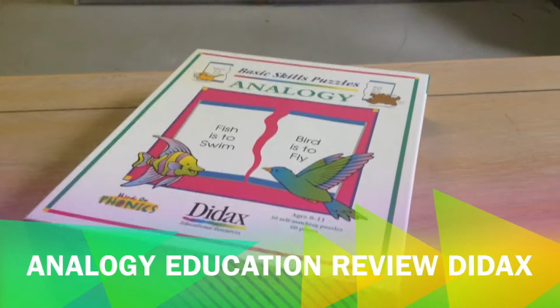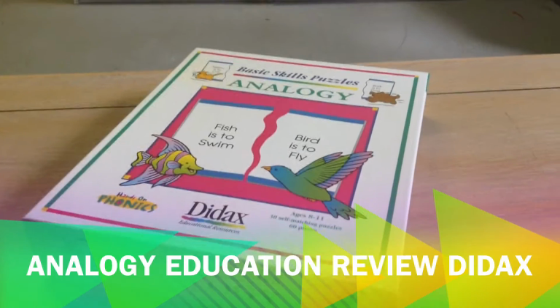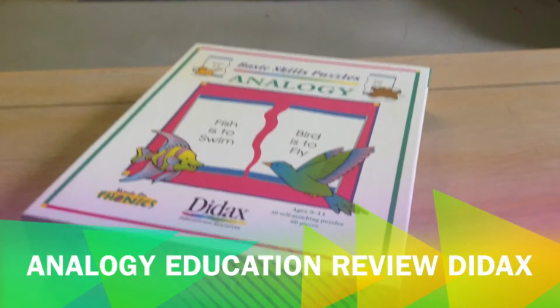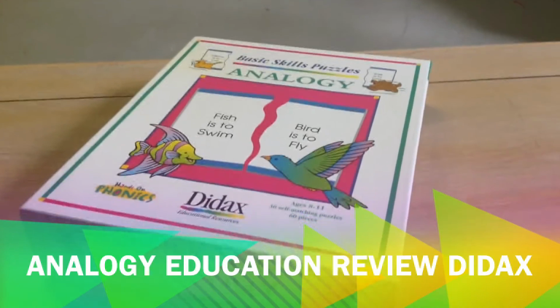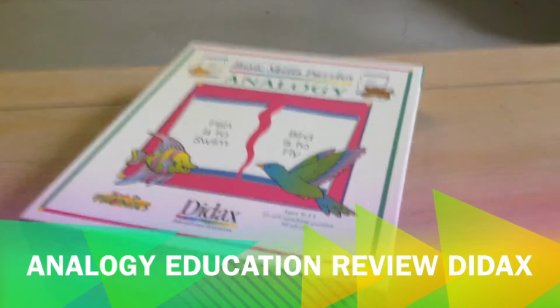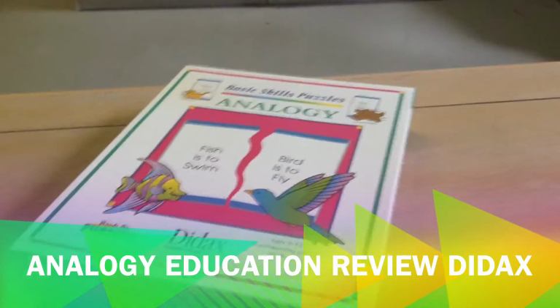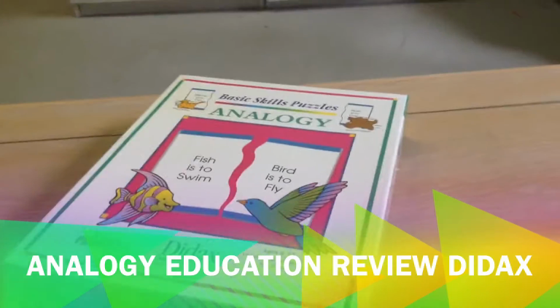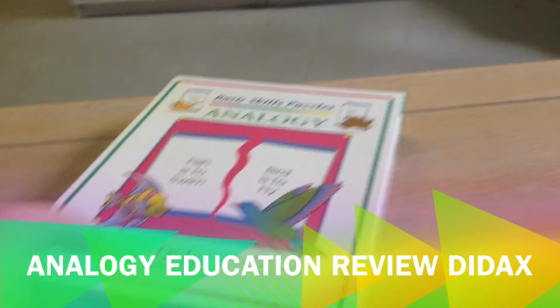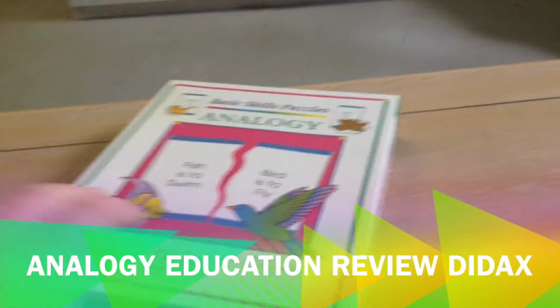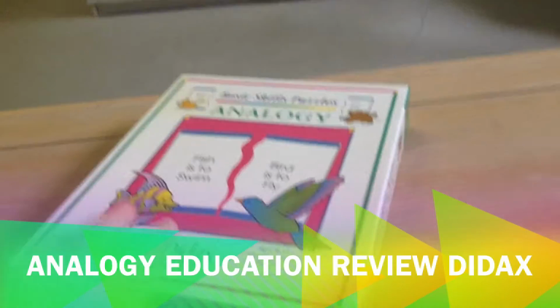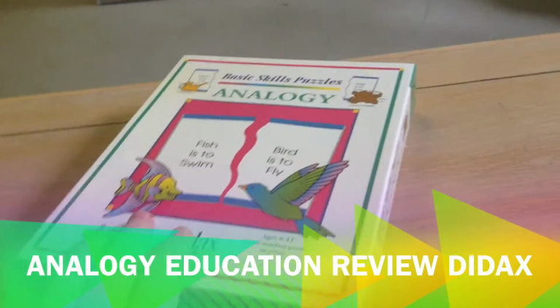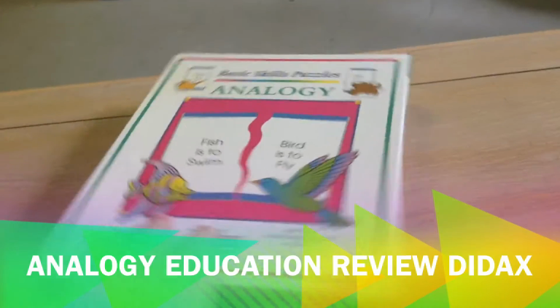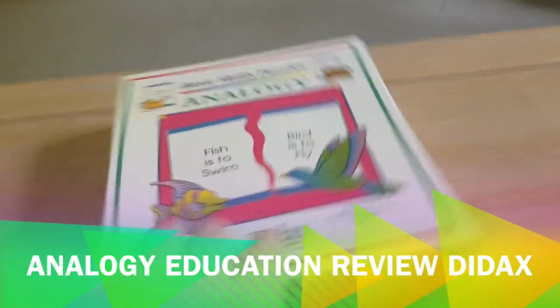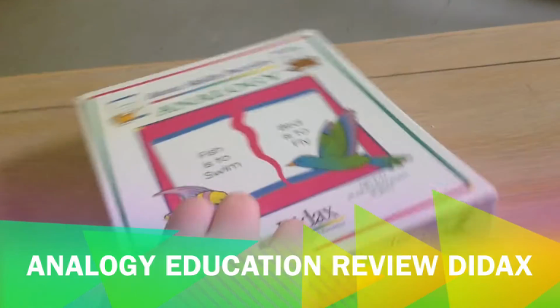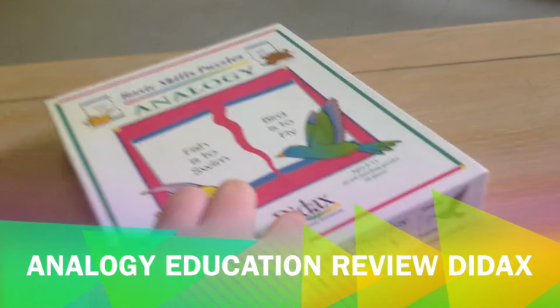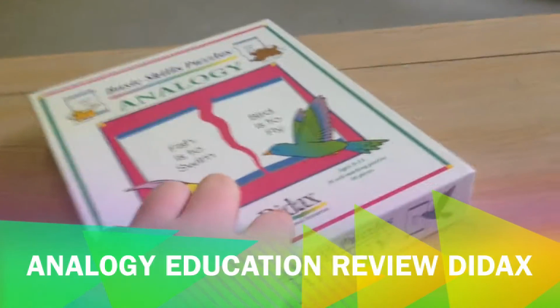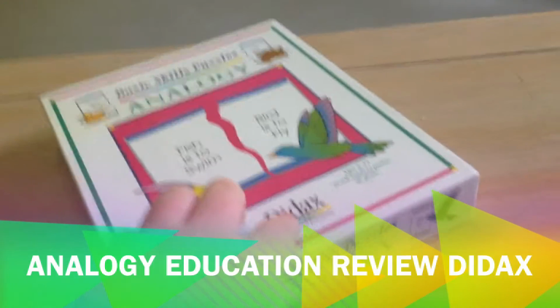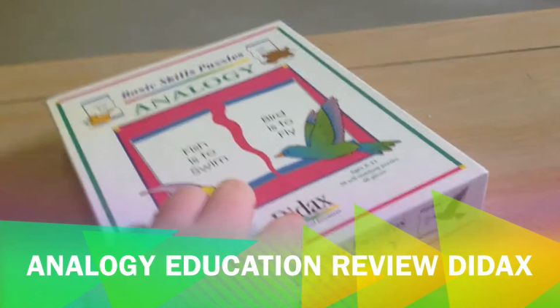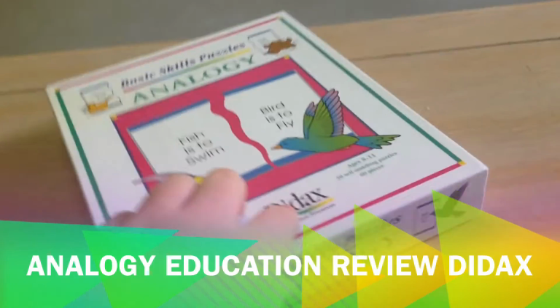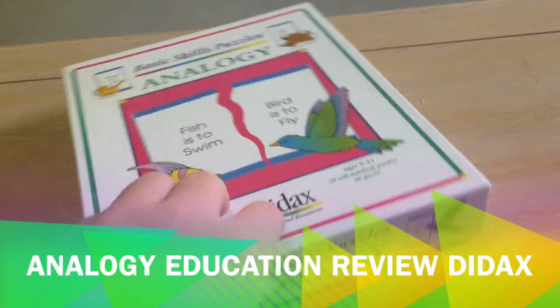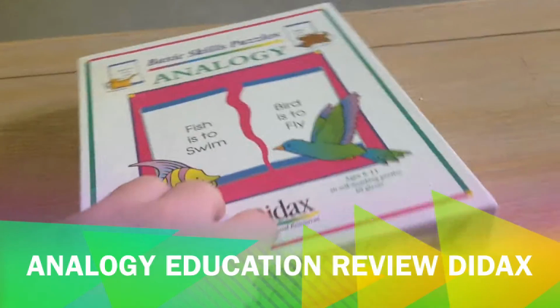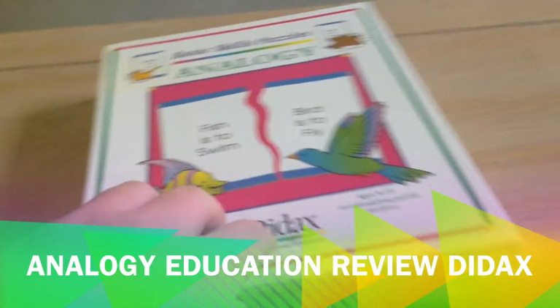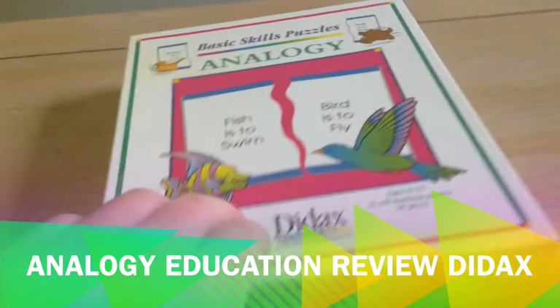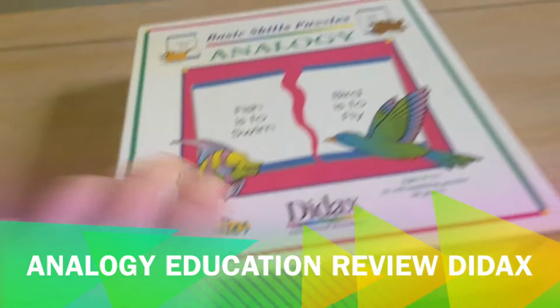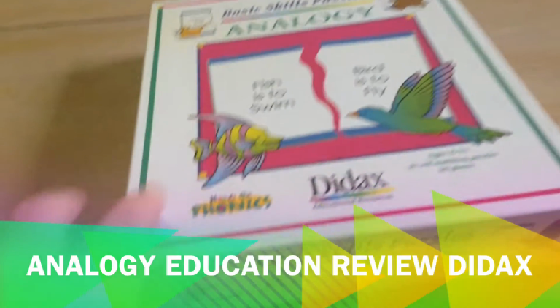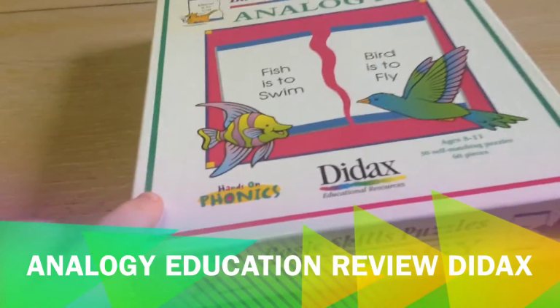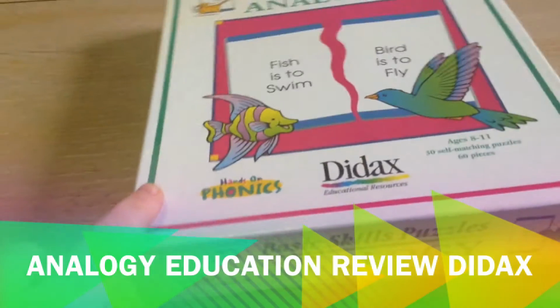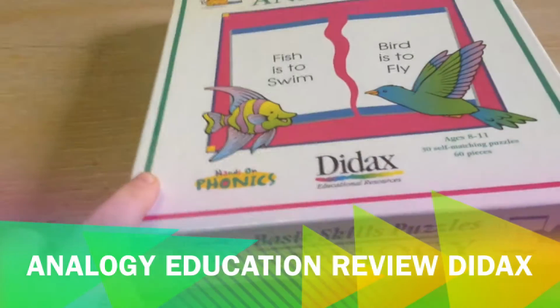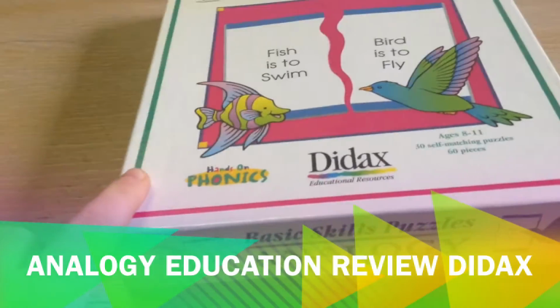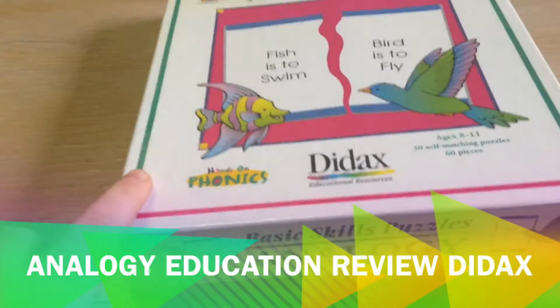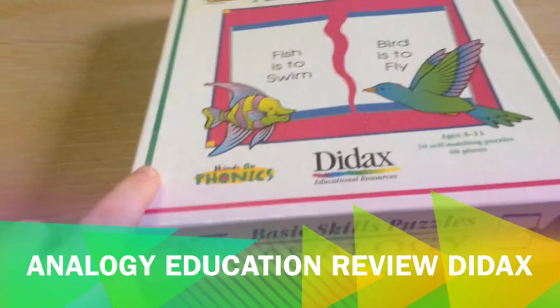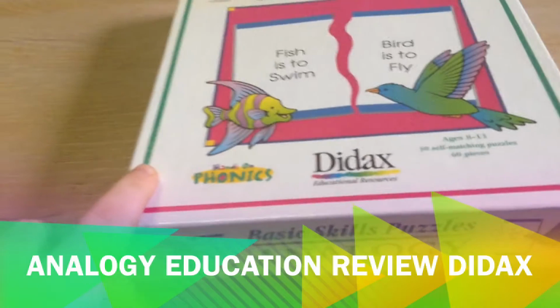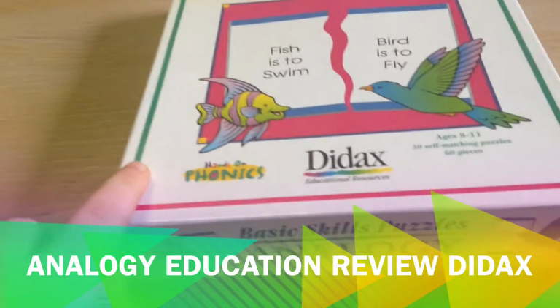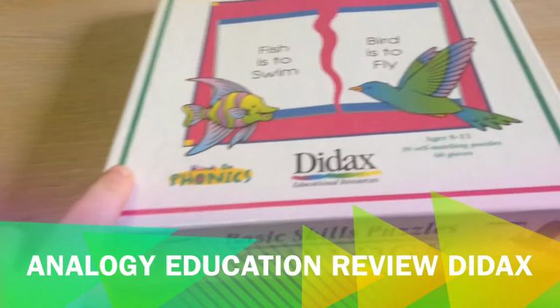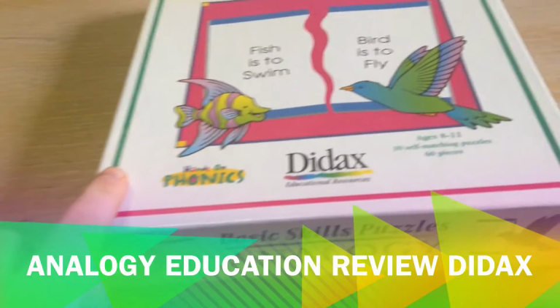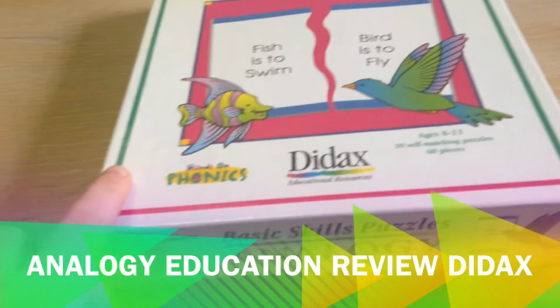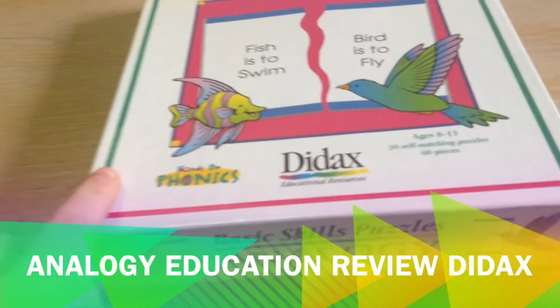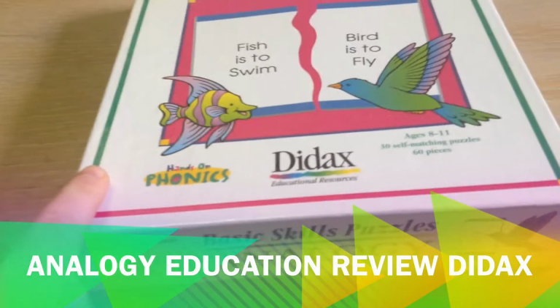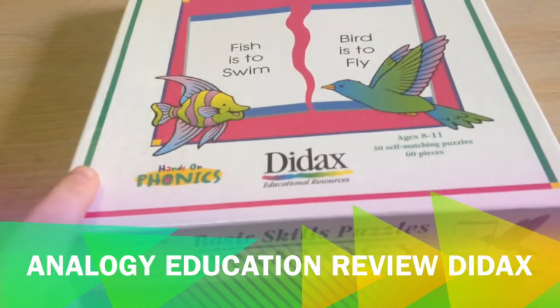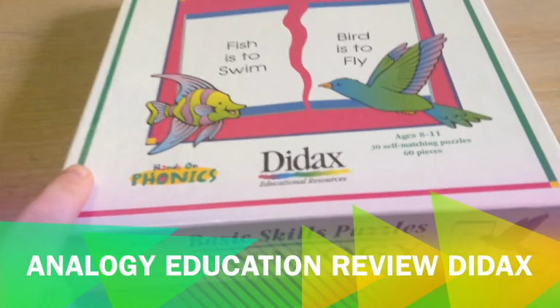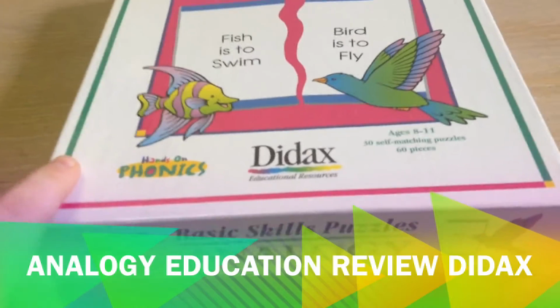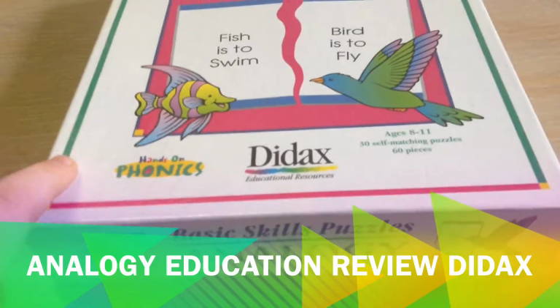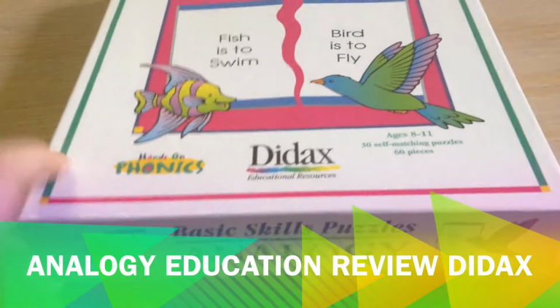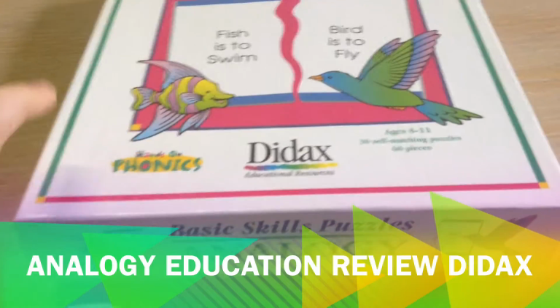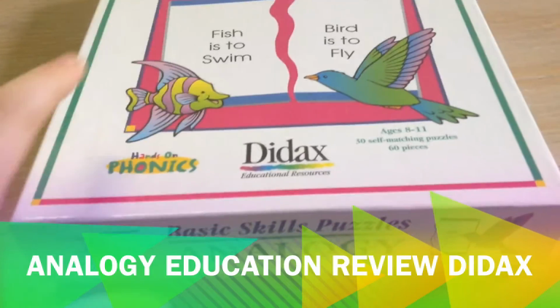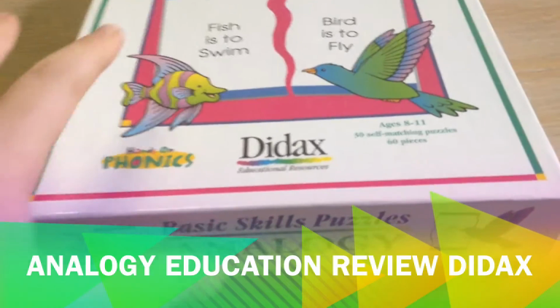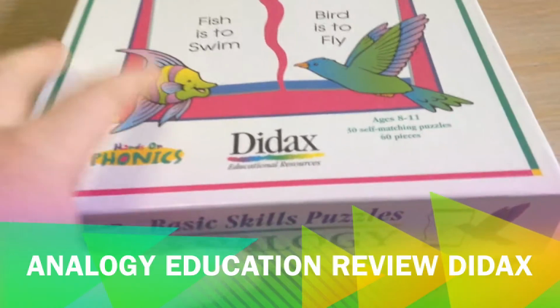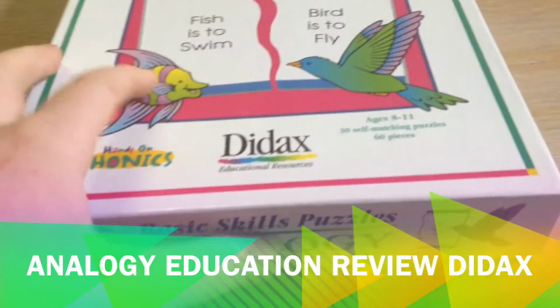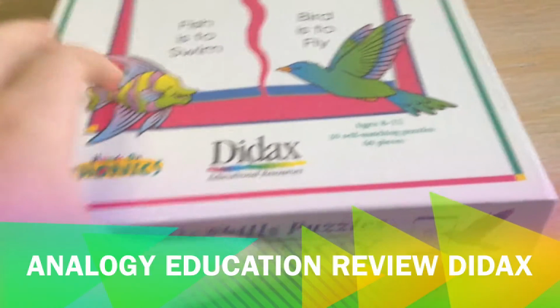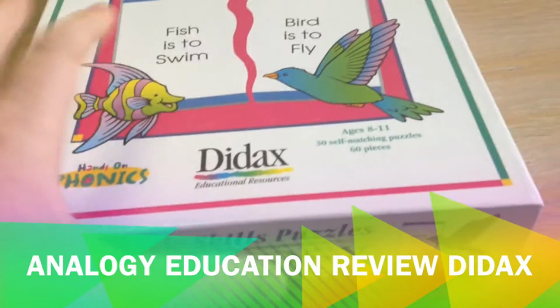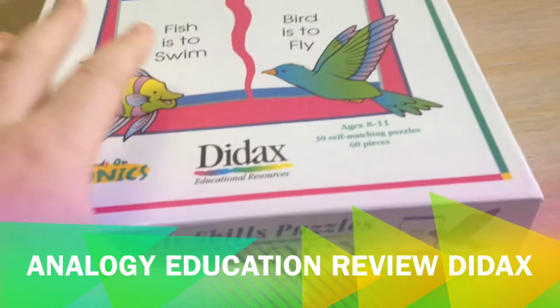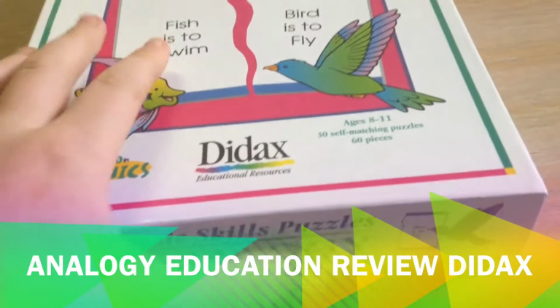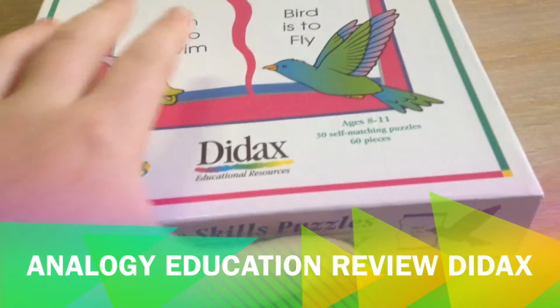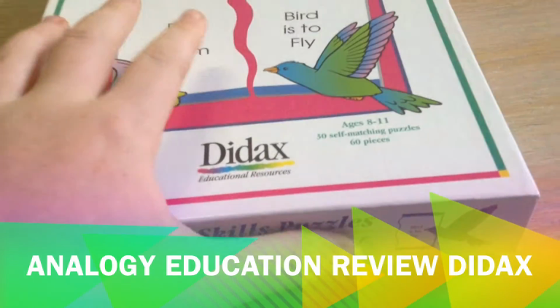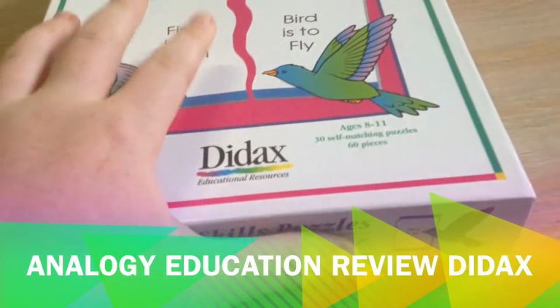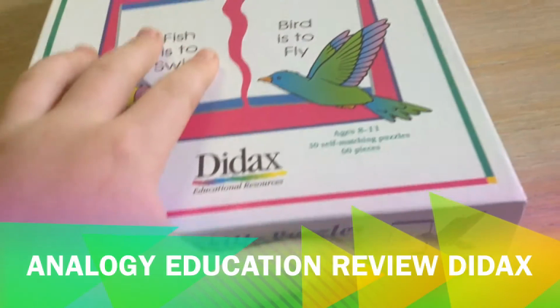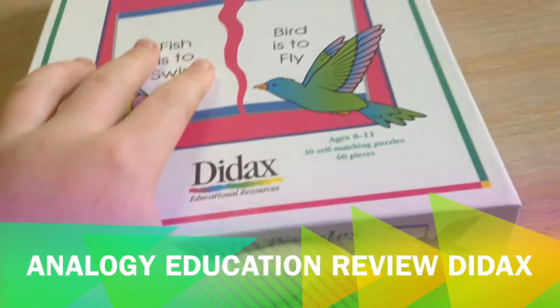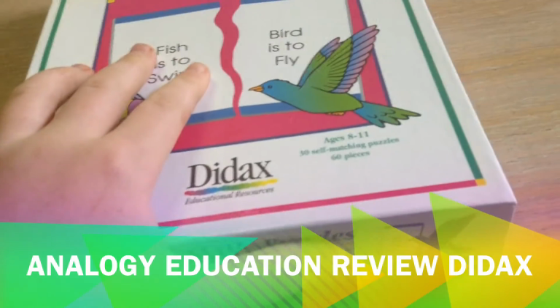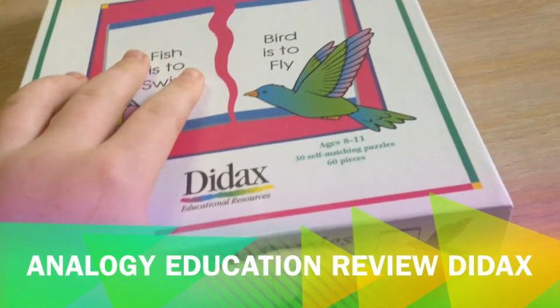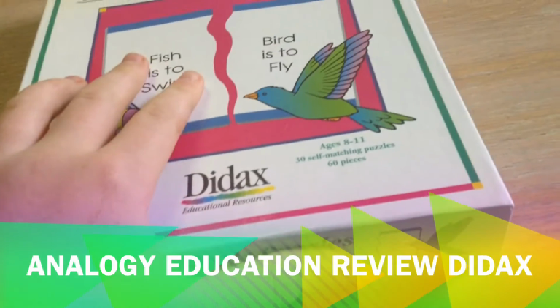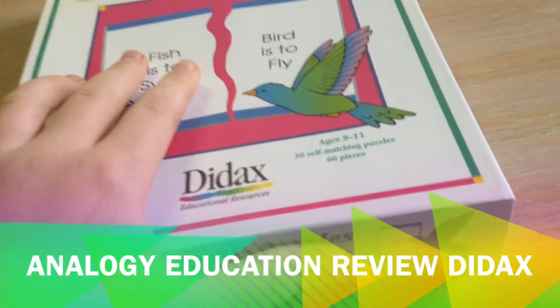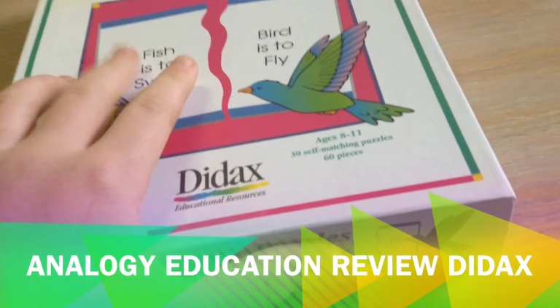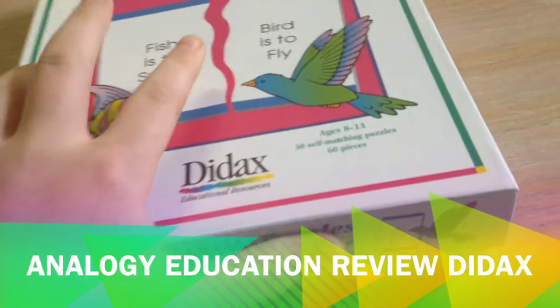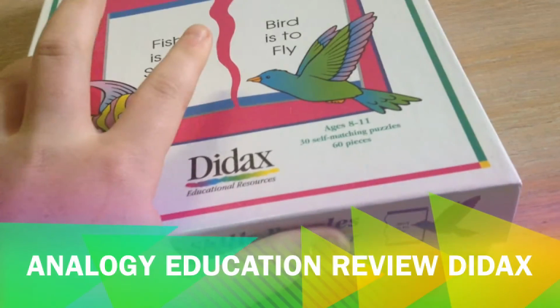Puzzle's Analogy — fish is to swim, bird is to fly. Made by Diddix. Hands-on phonics, ages 8 to 11.